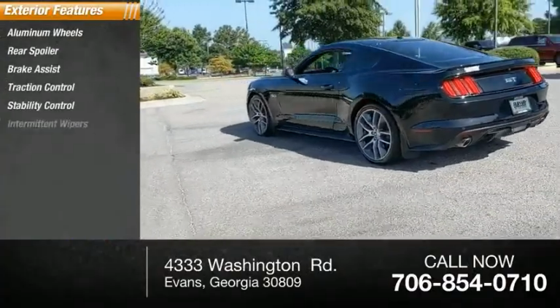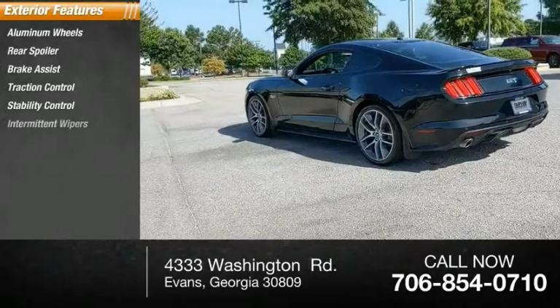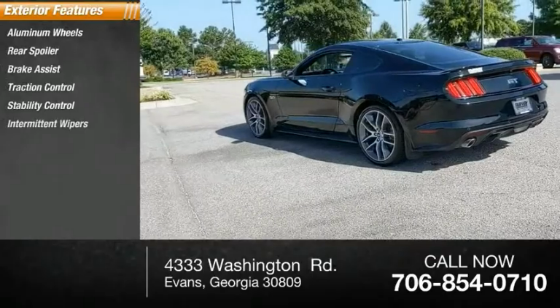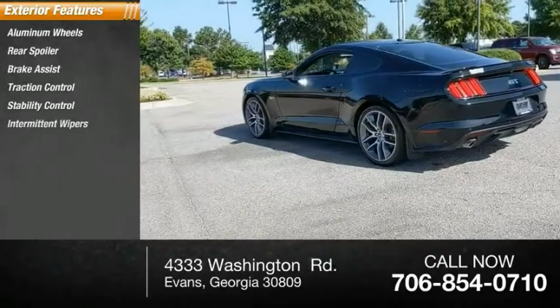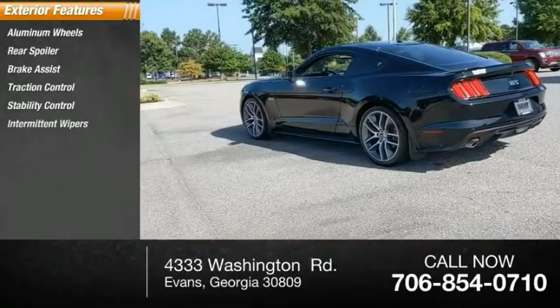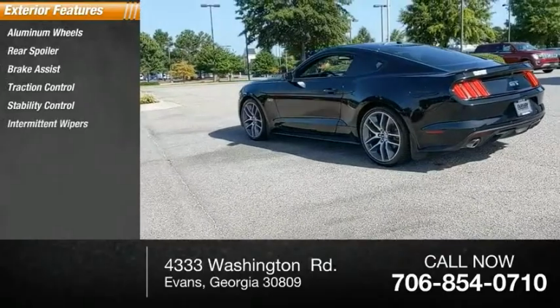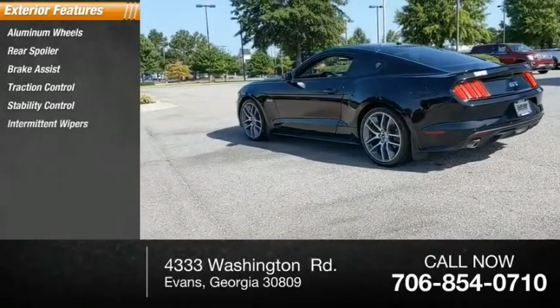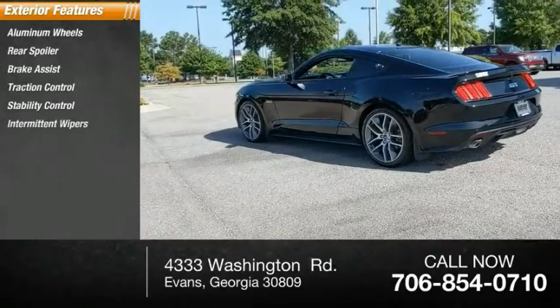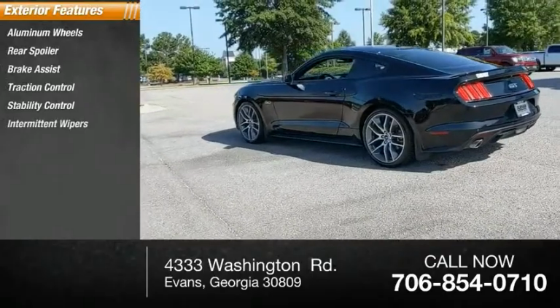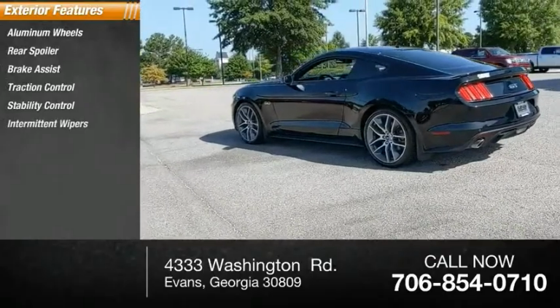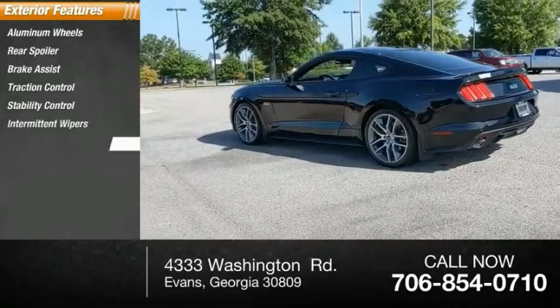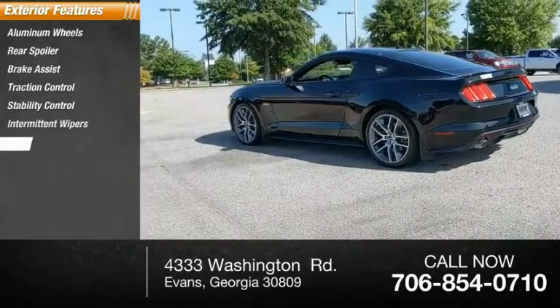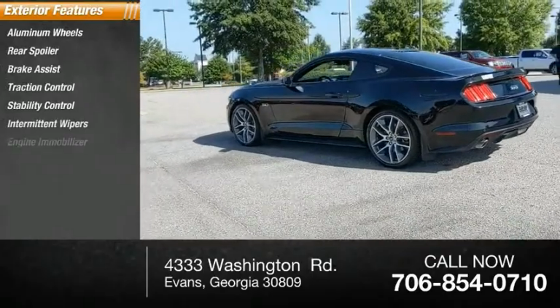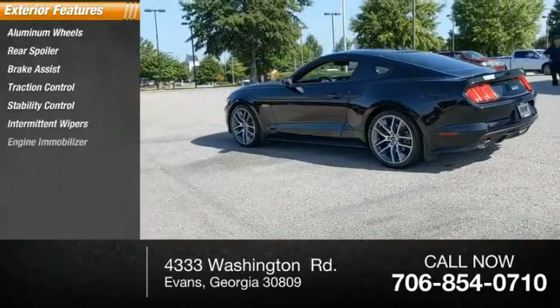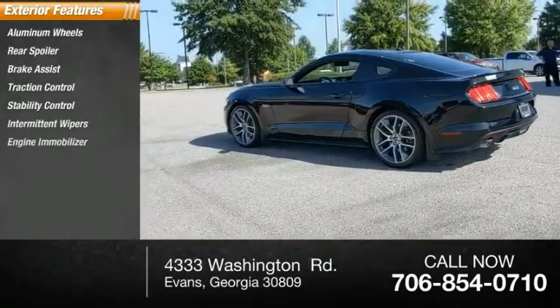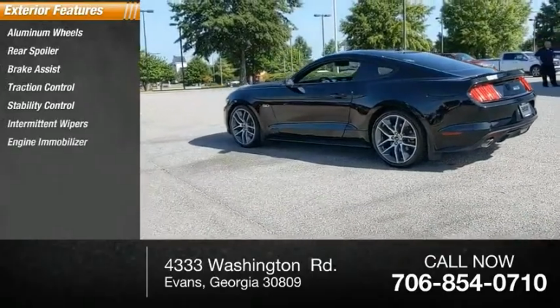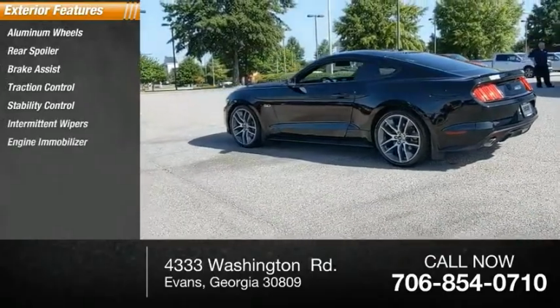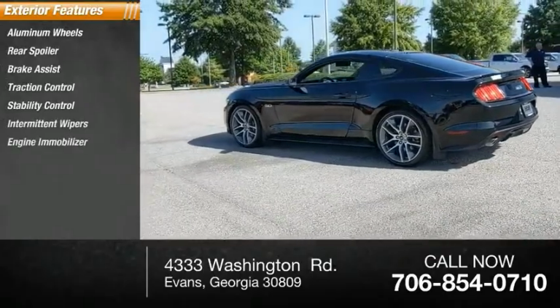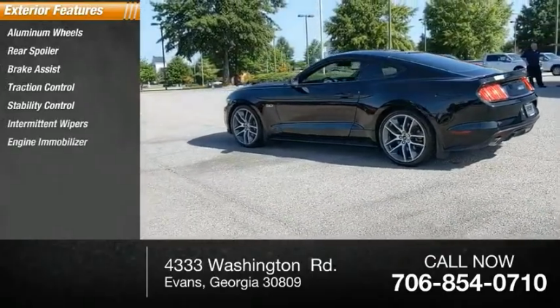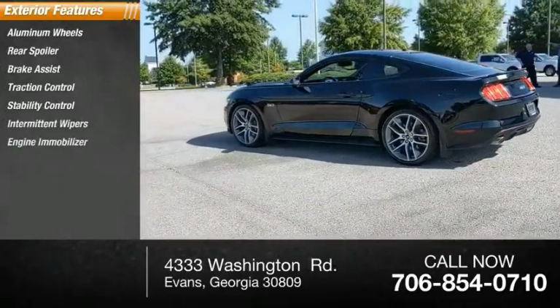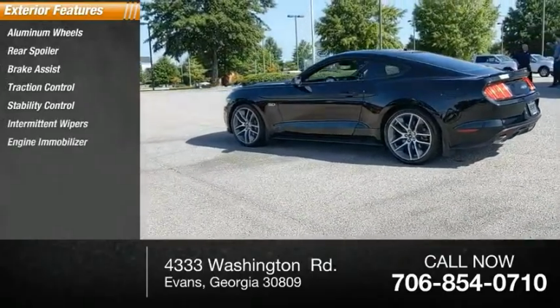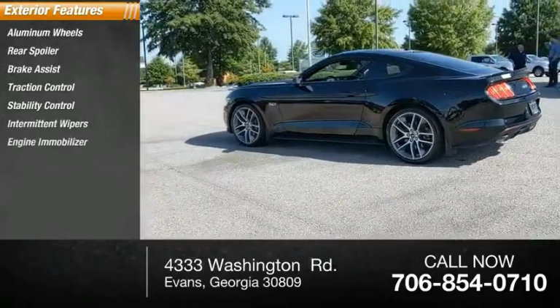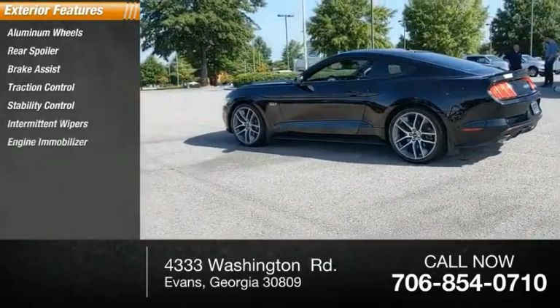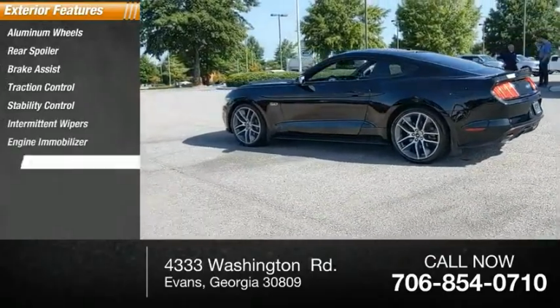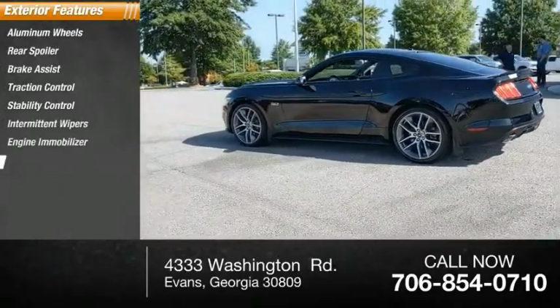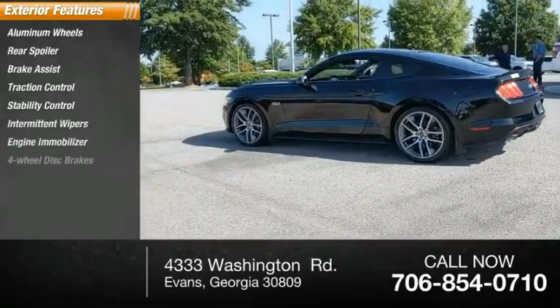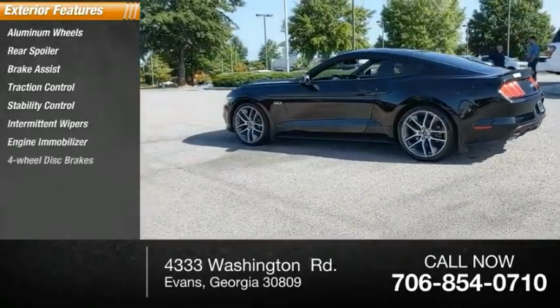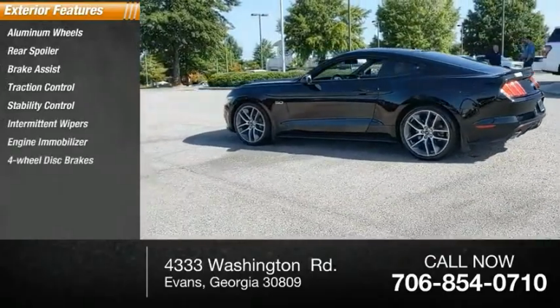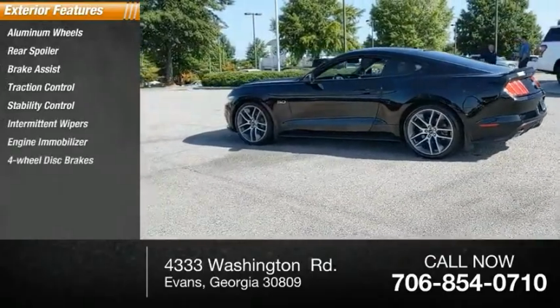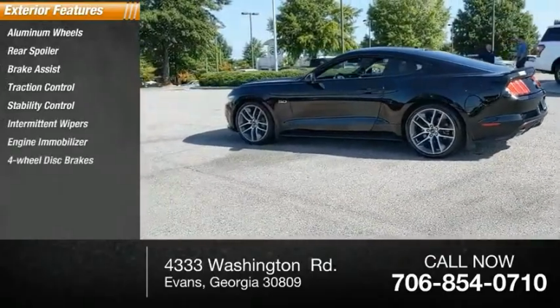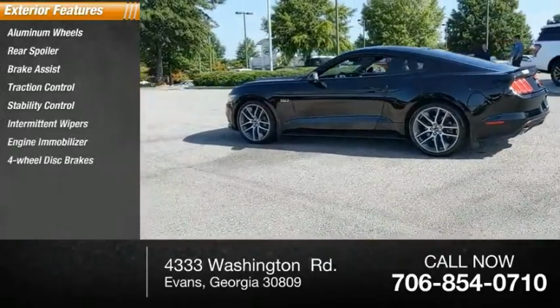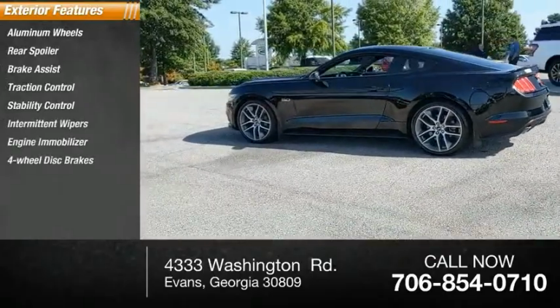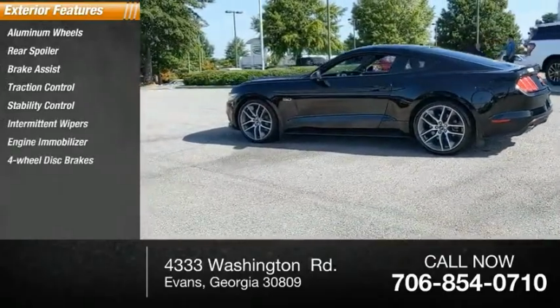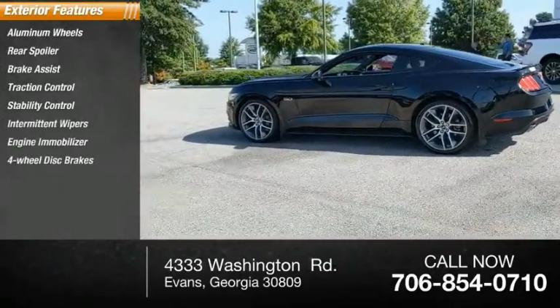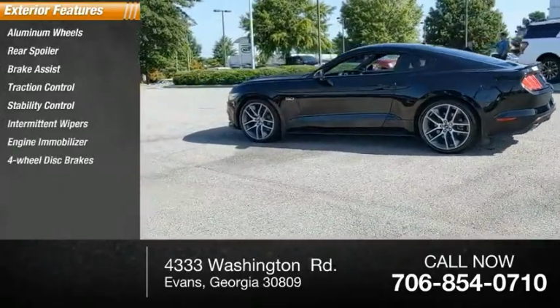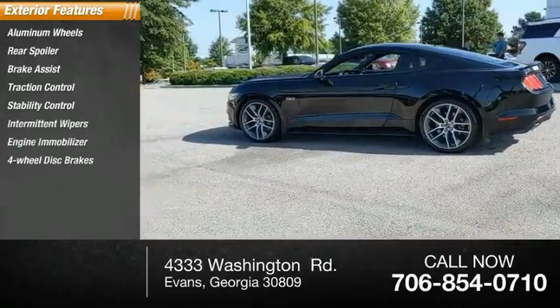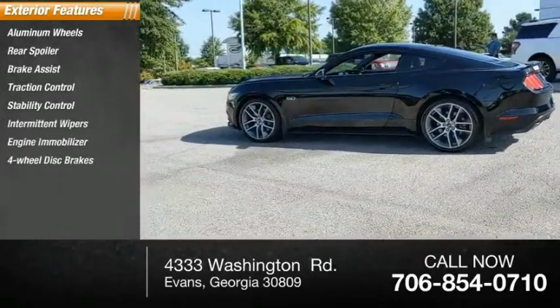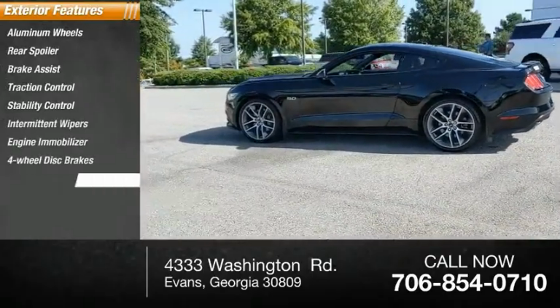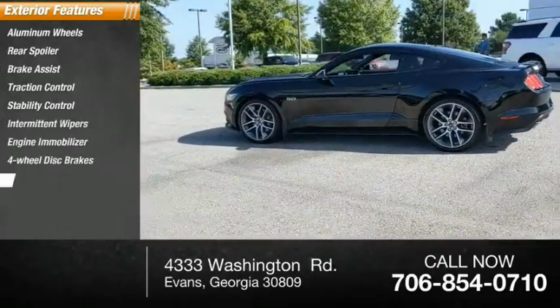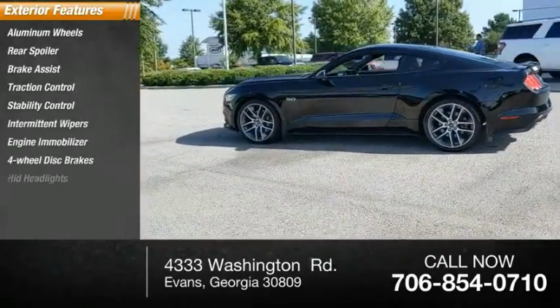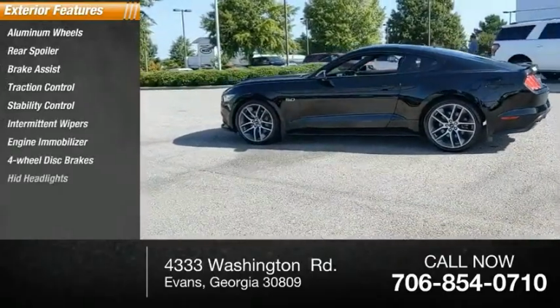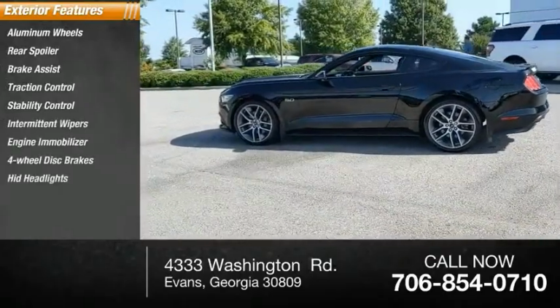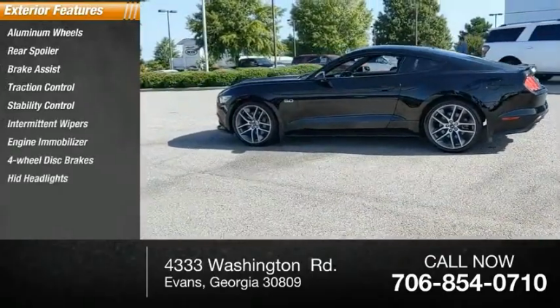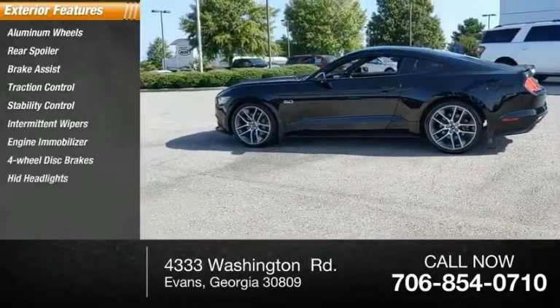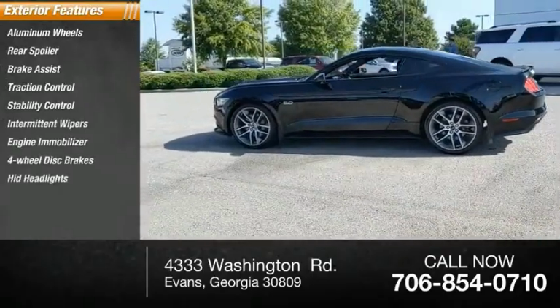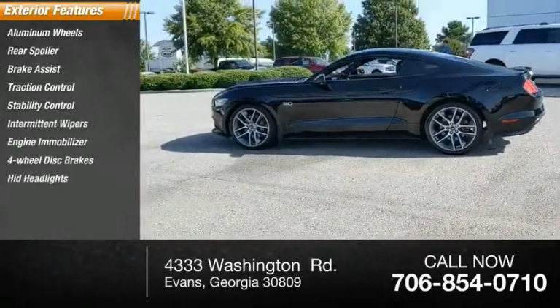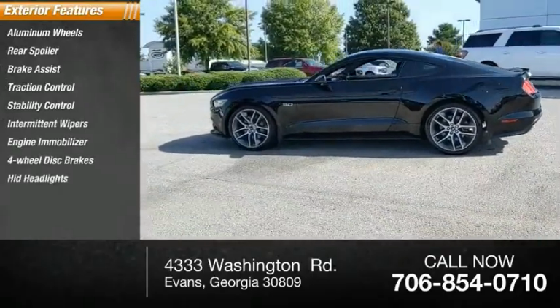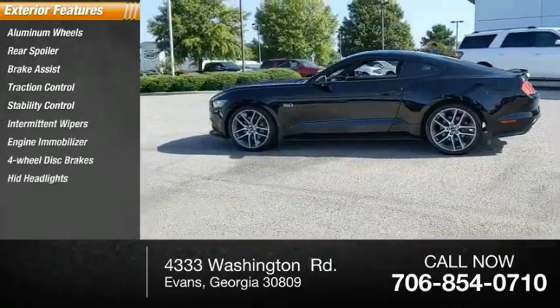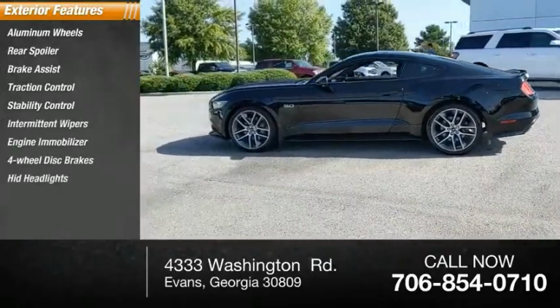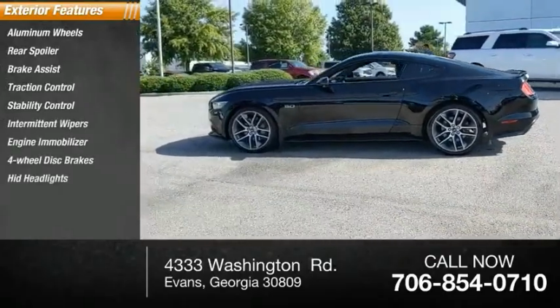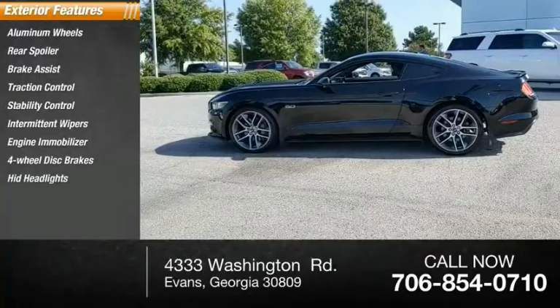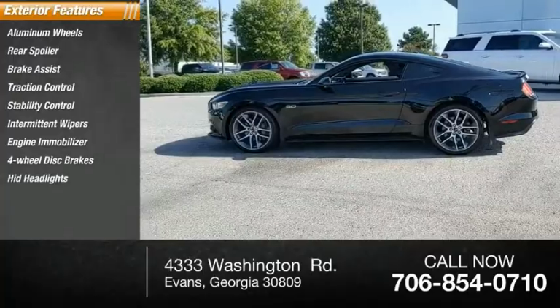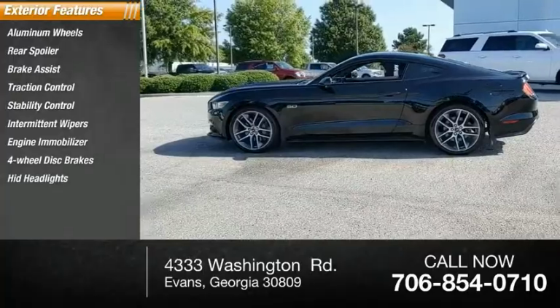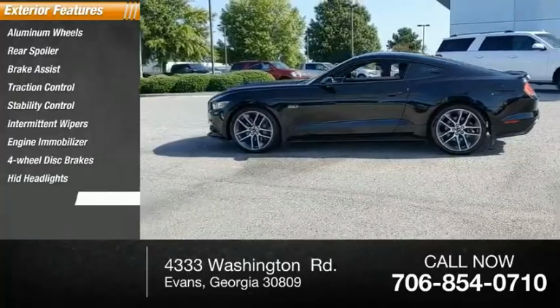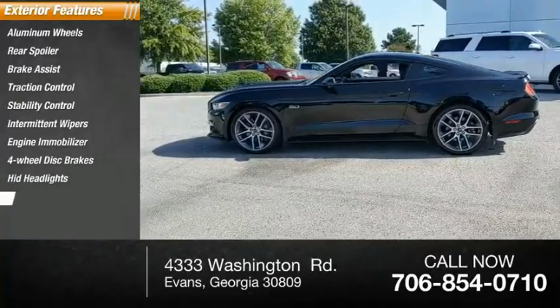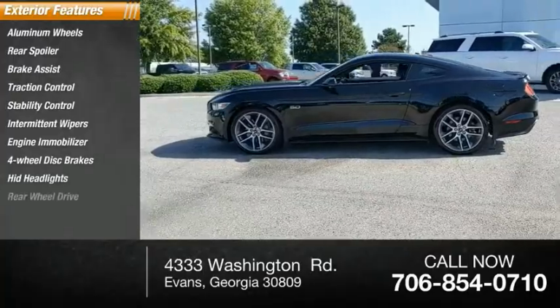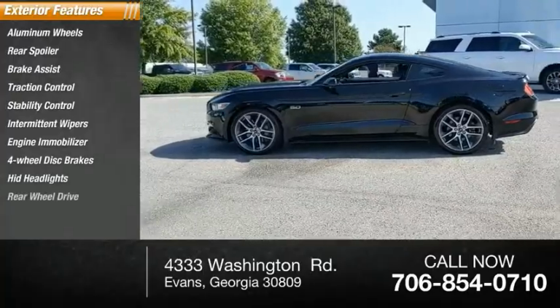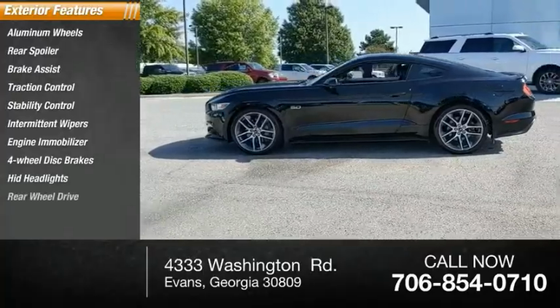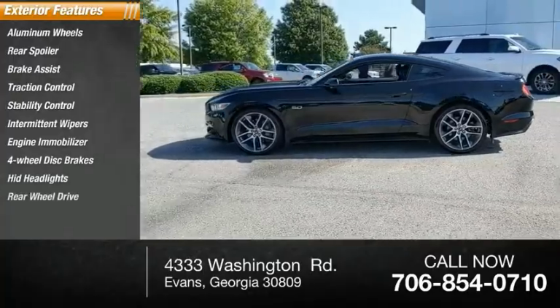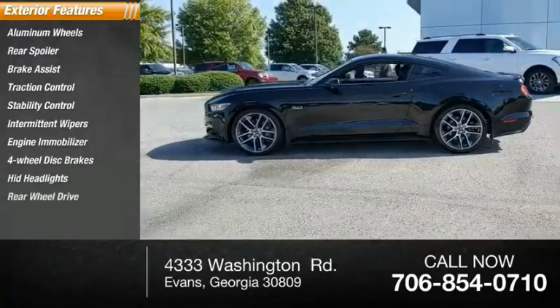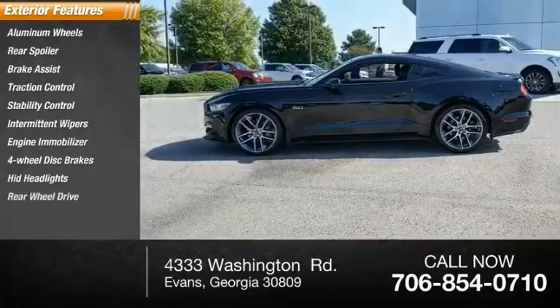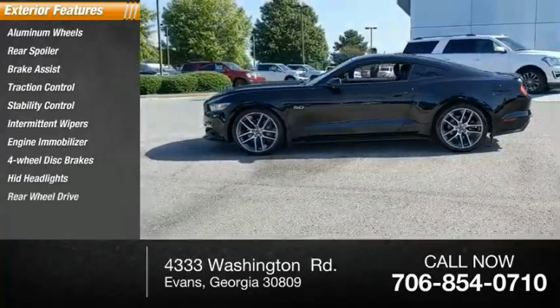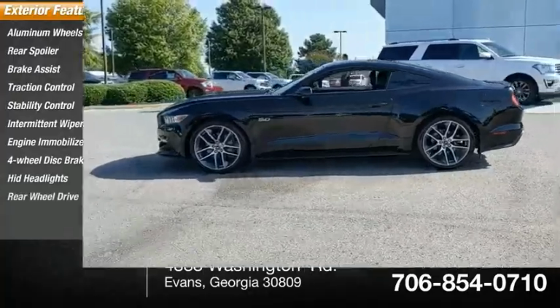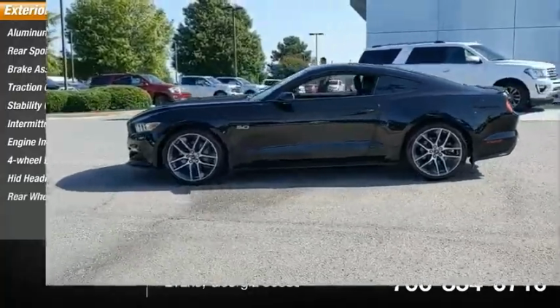Also featured are intermittent wipers, engine immobilizer, four-wheel disc brakes, HID headlights, and rear wheel drive.